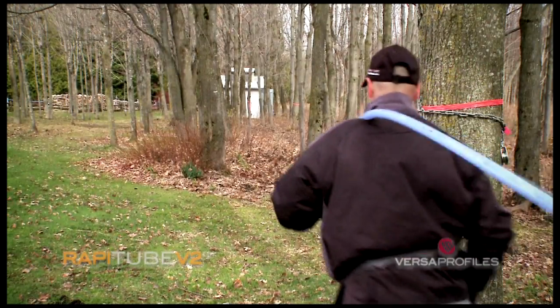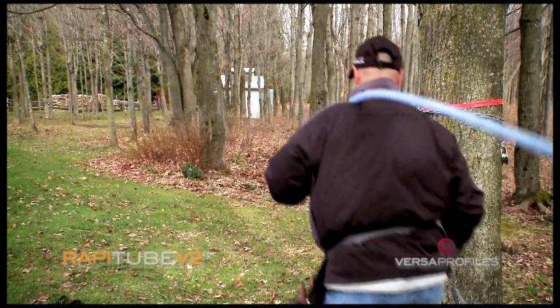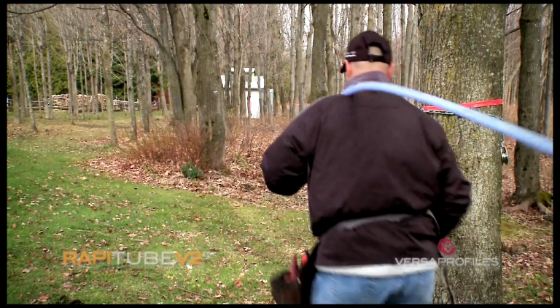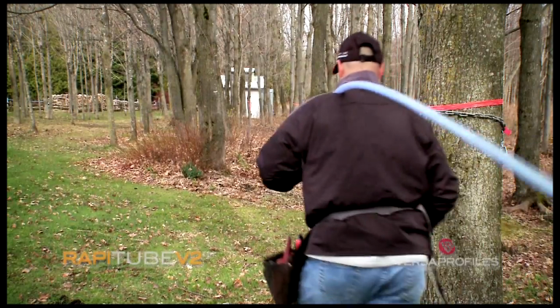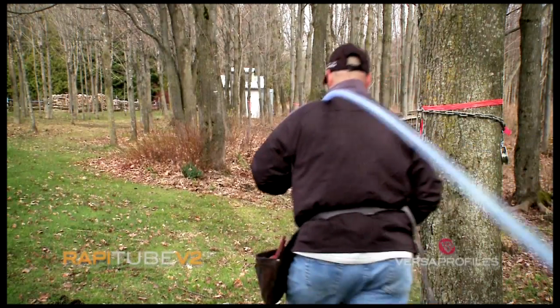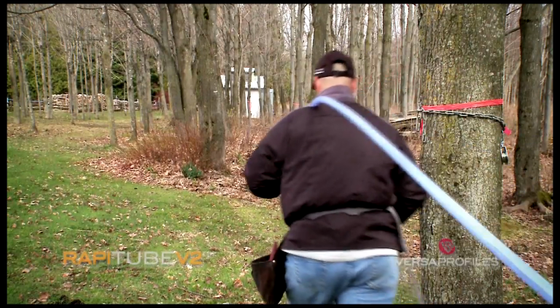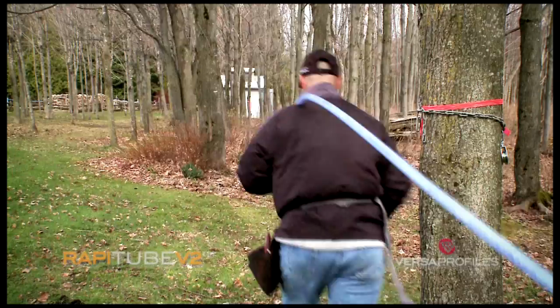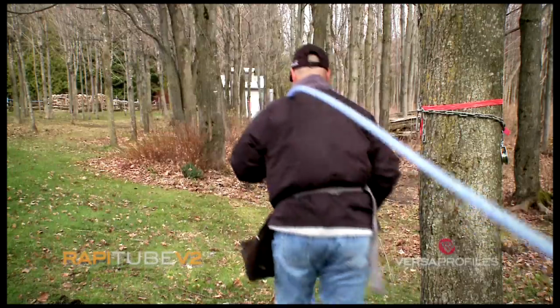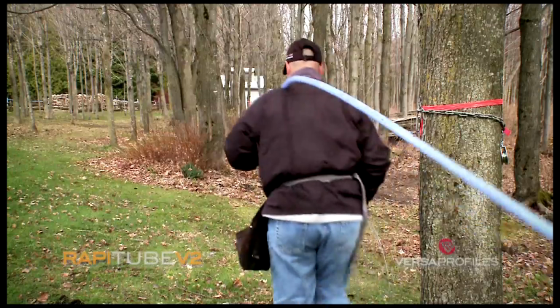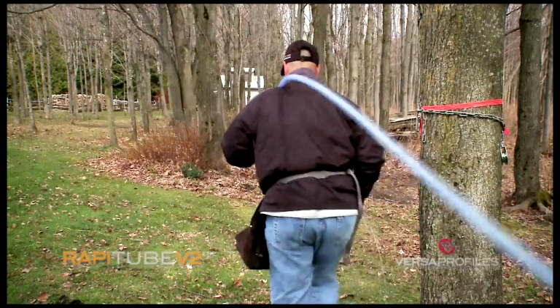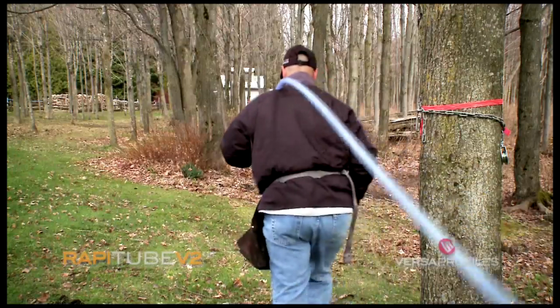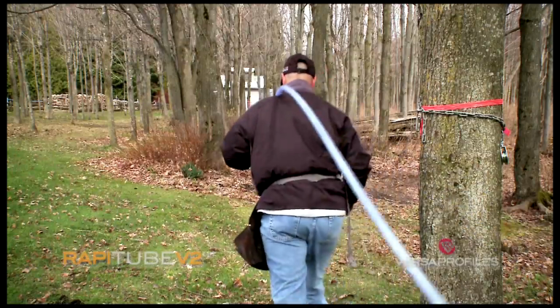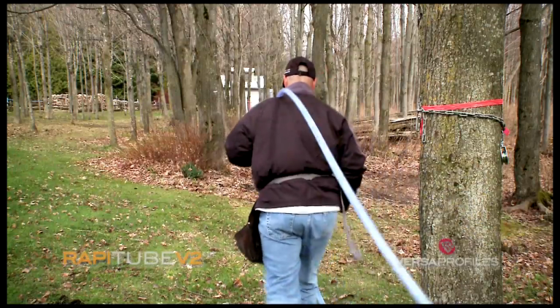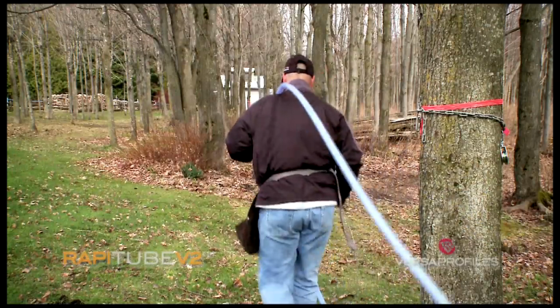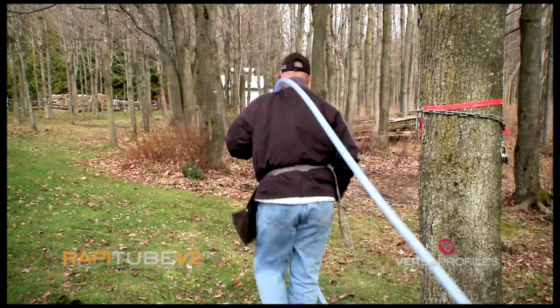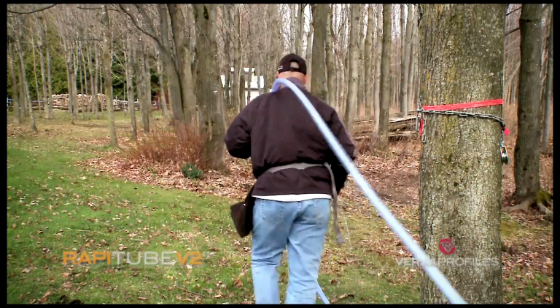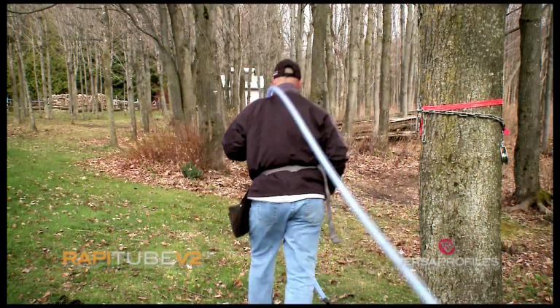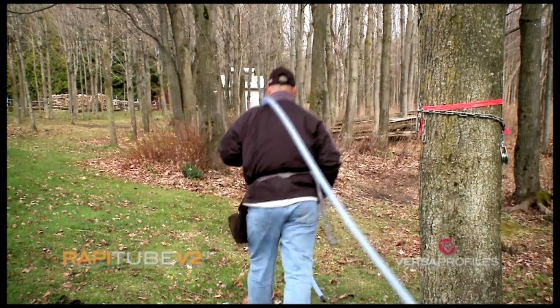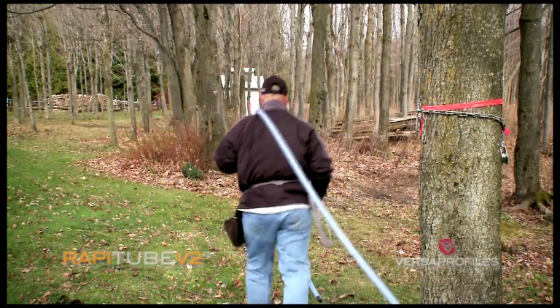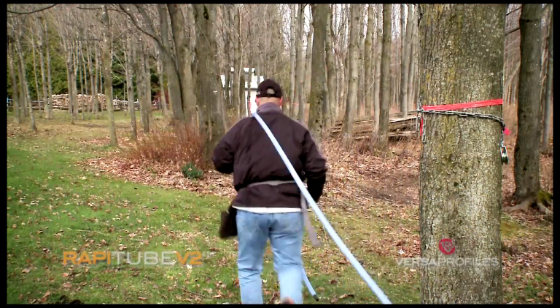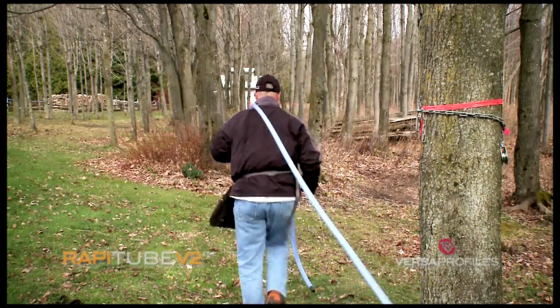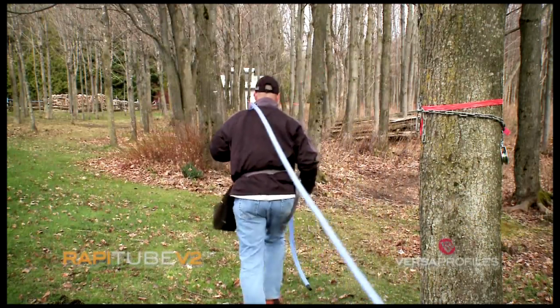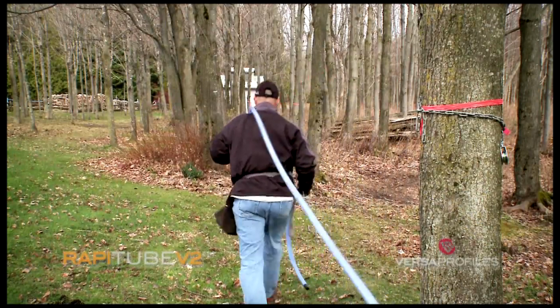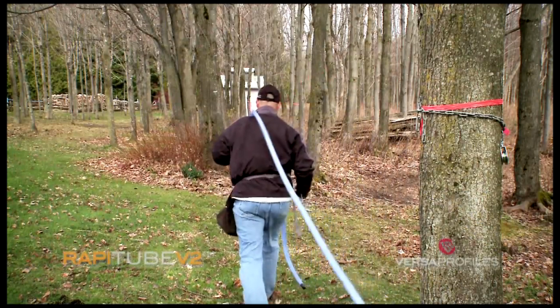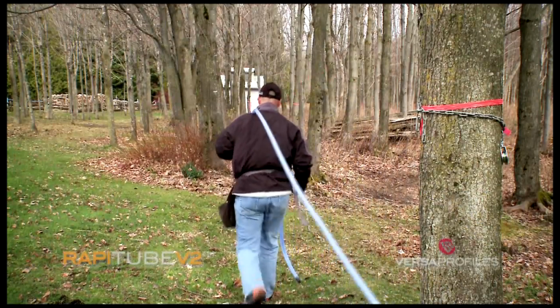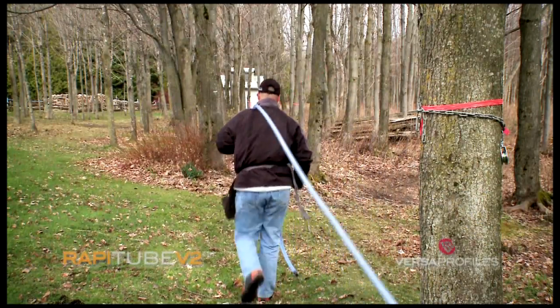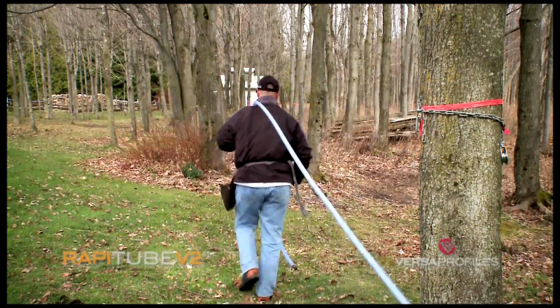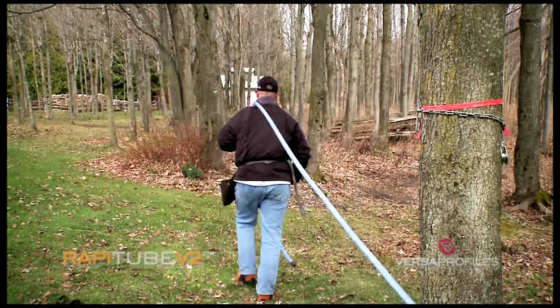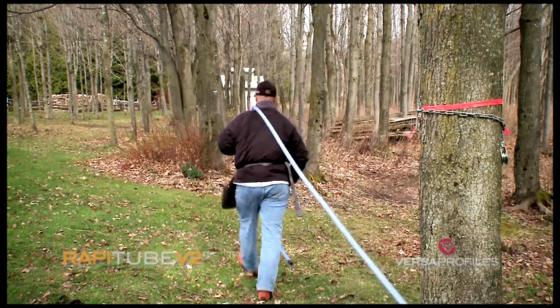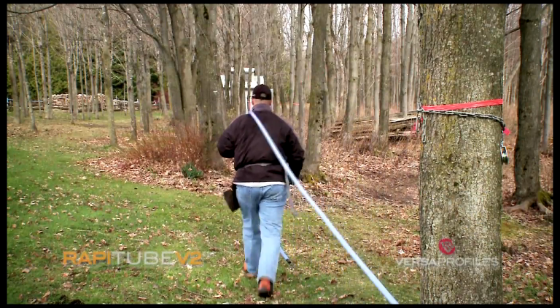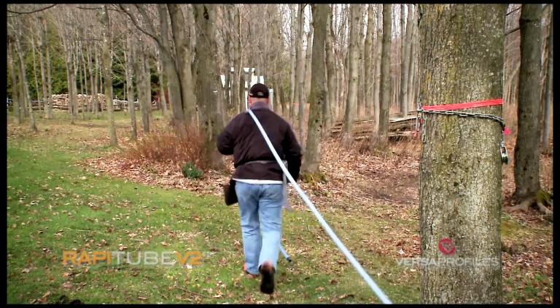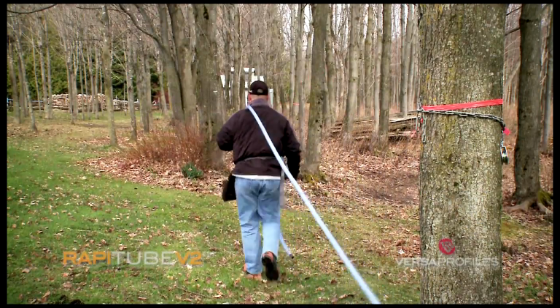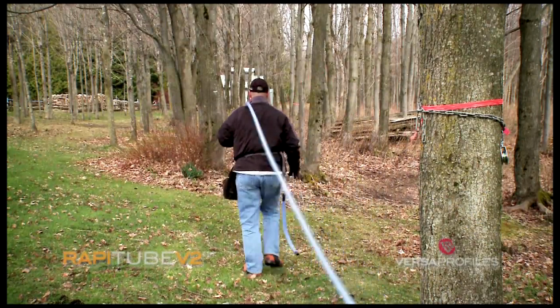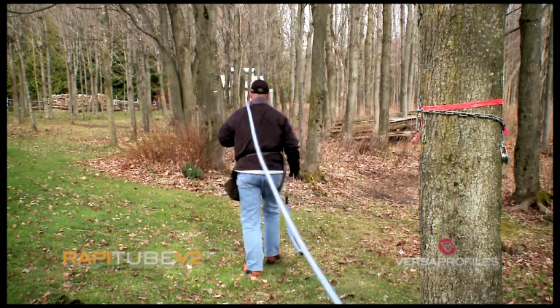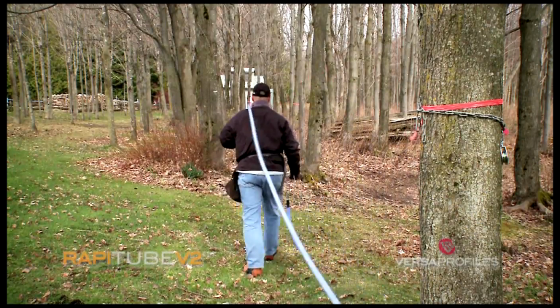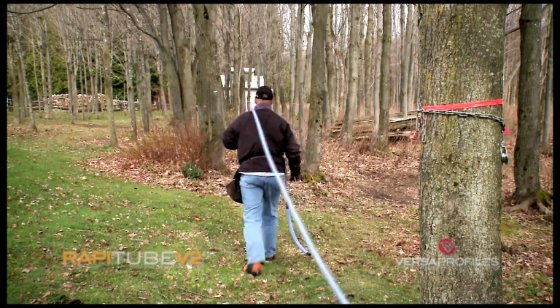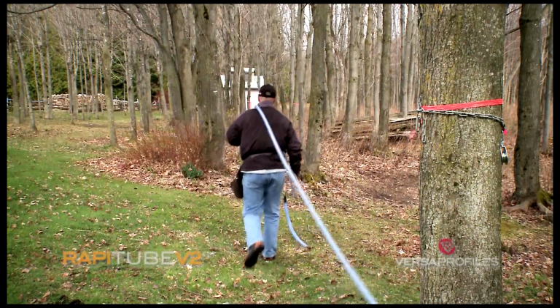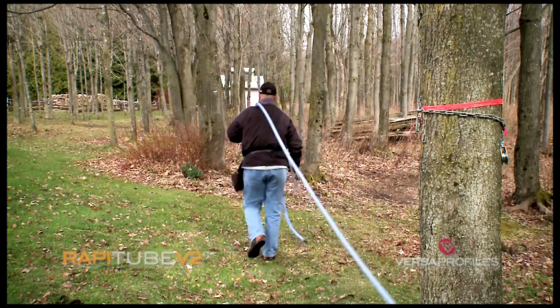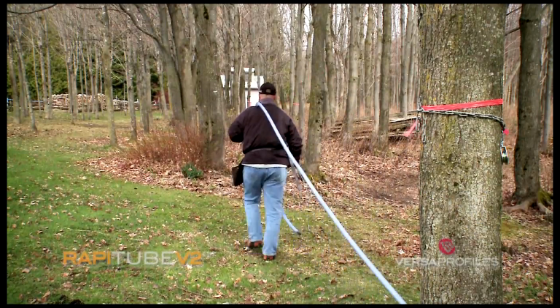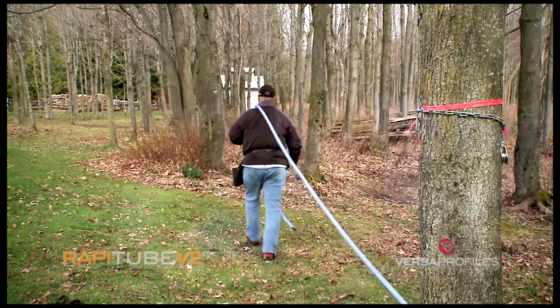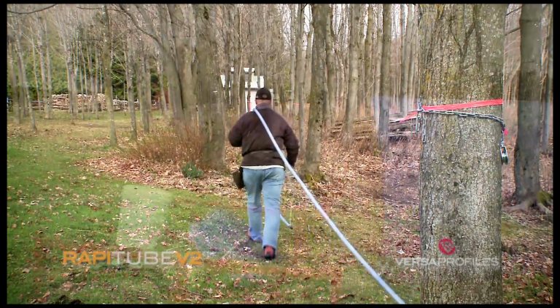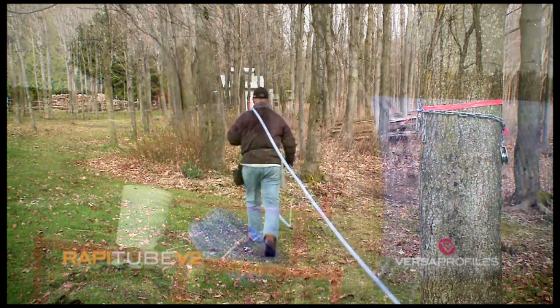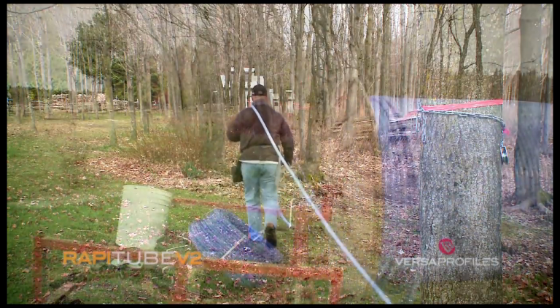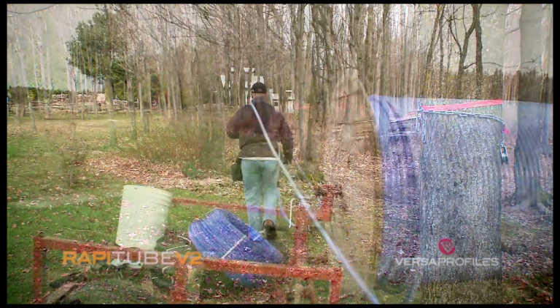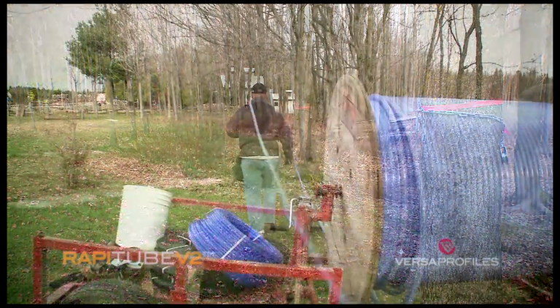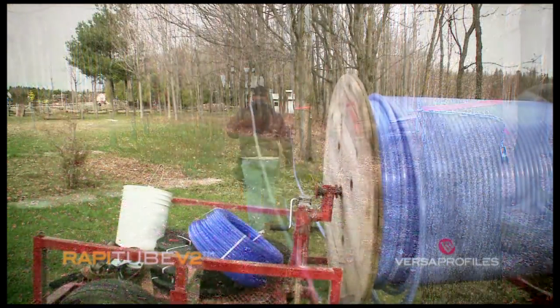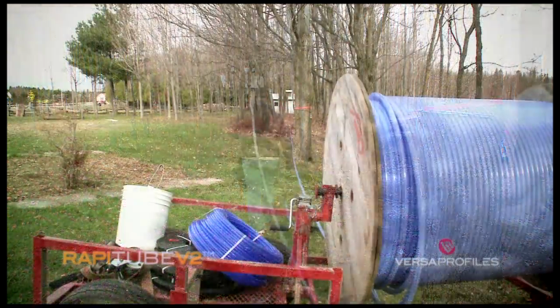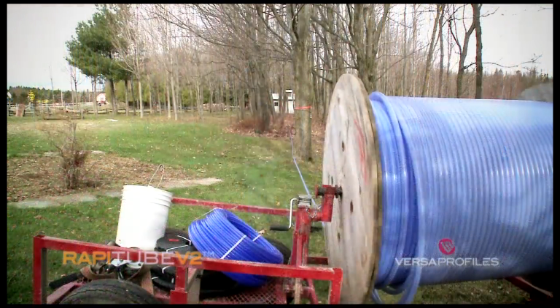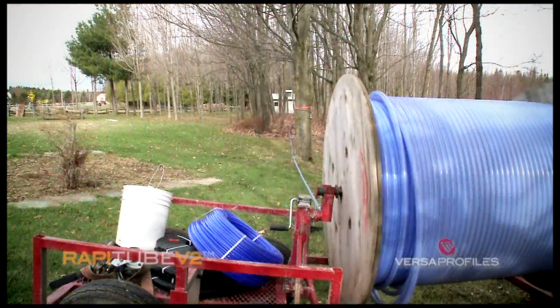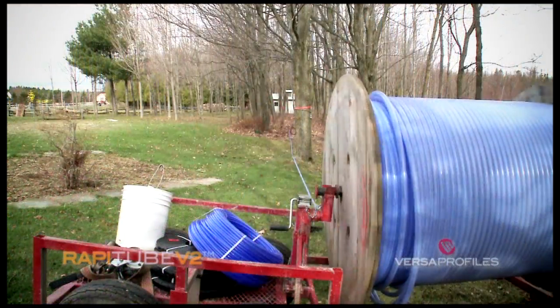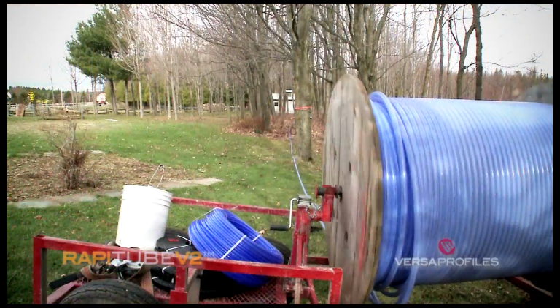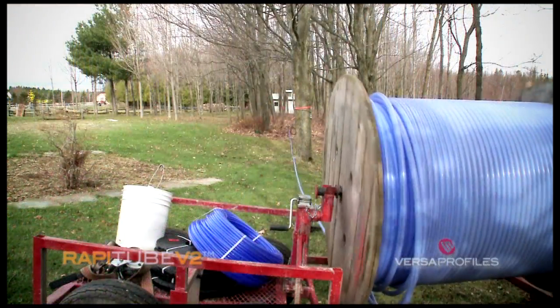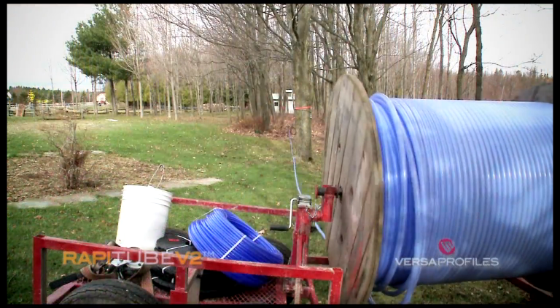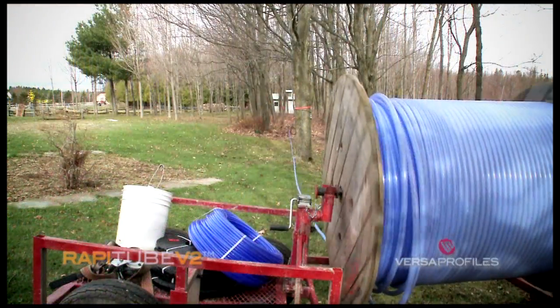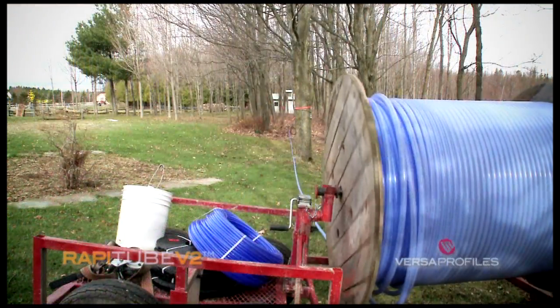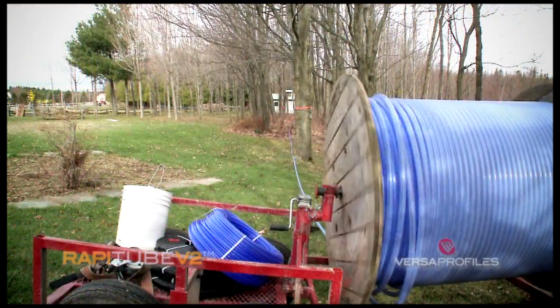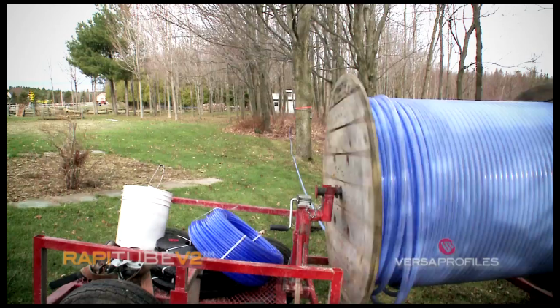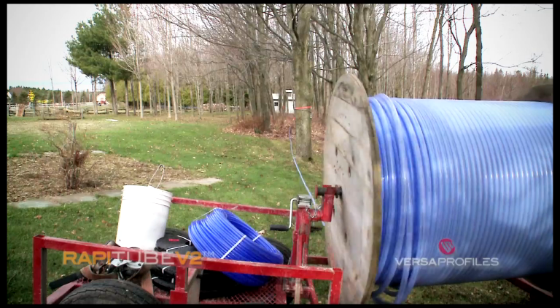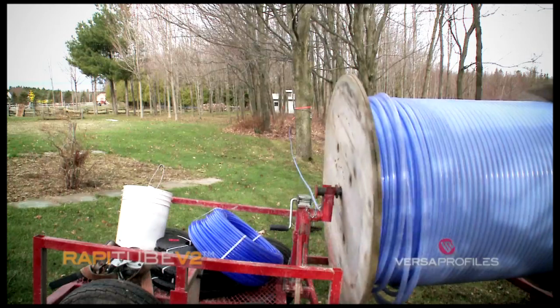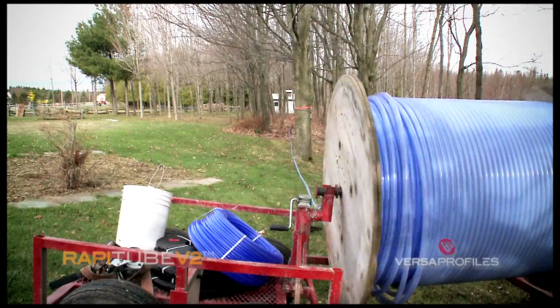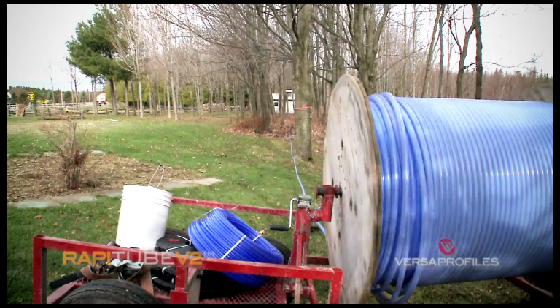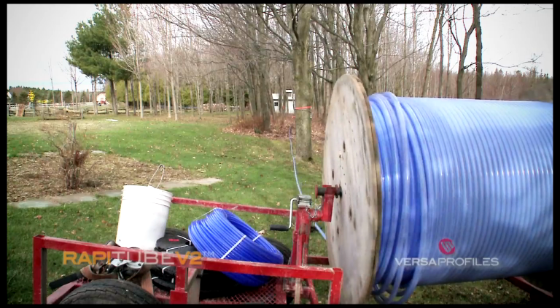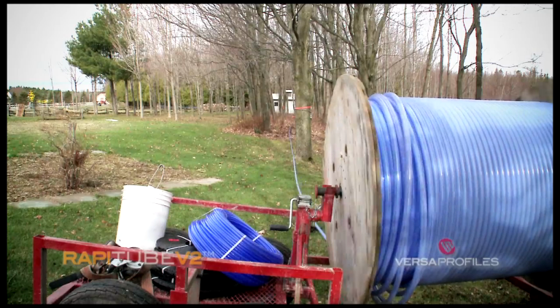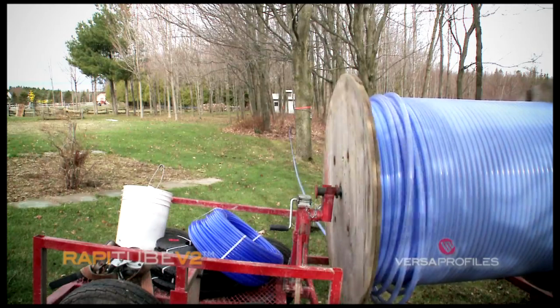Before you start, make a marking line, which will speed up the unrolling and the positioning of the RappiTube in the maple forest.